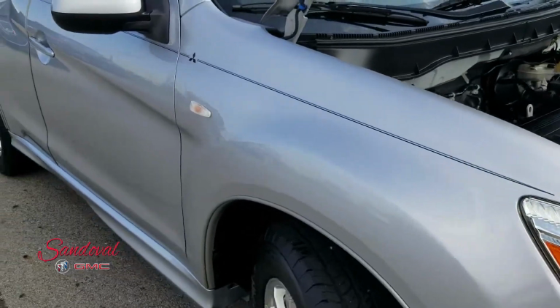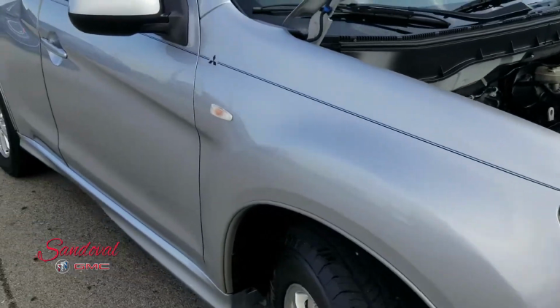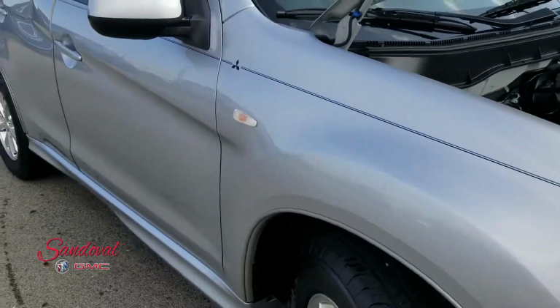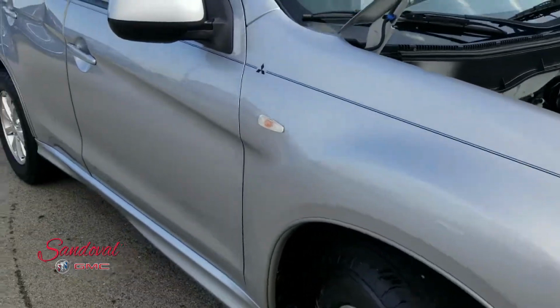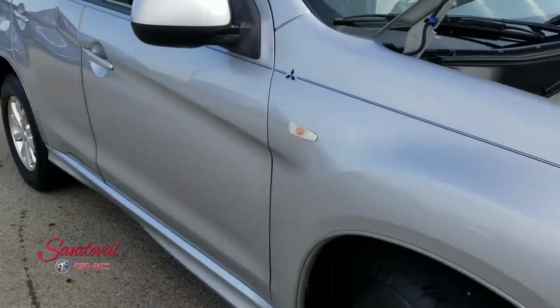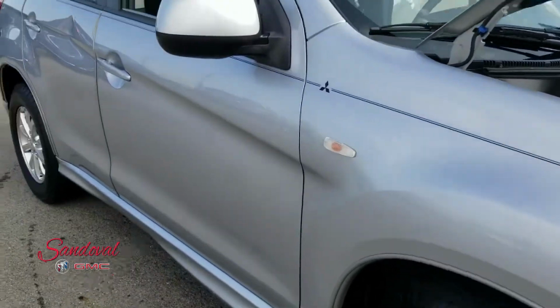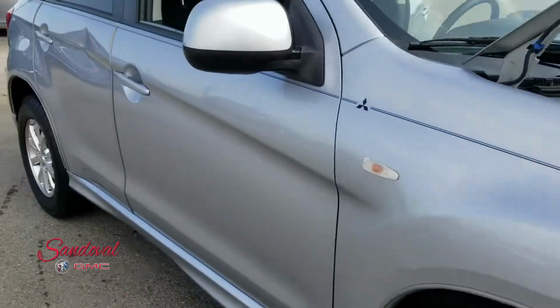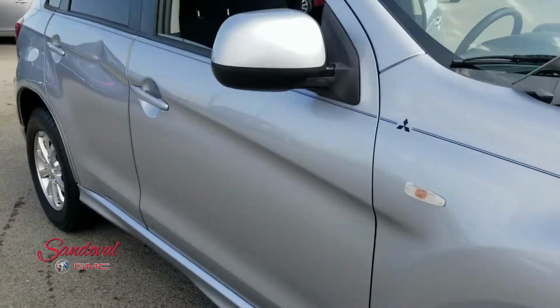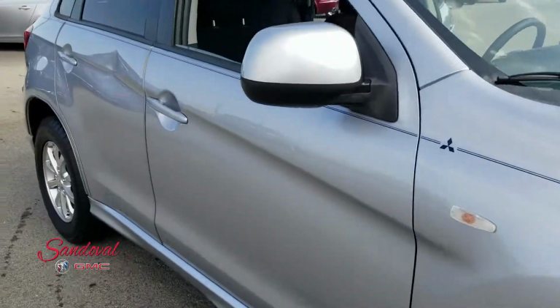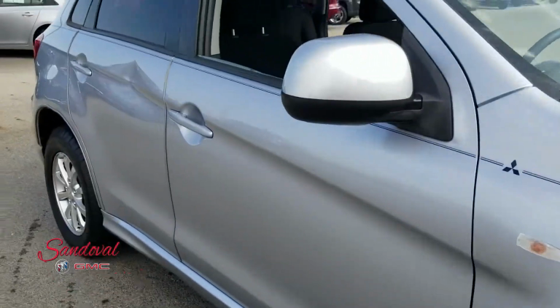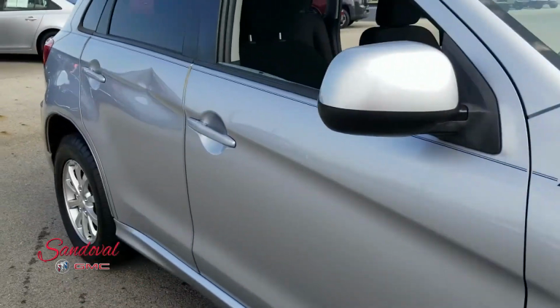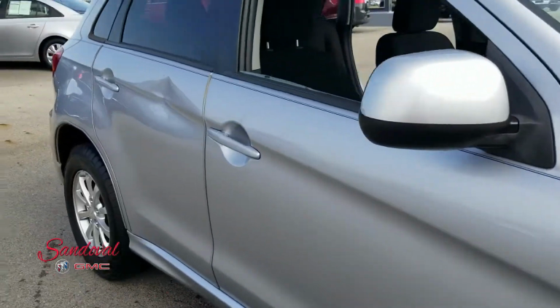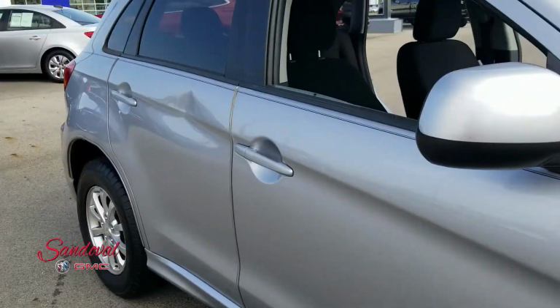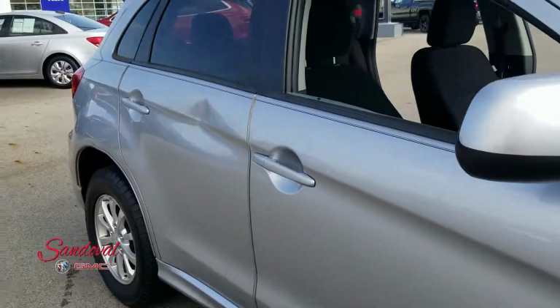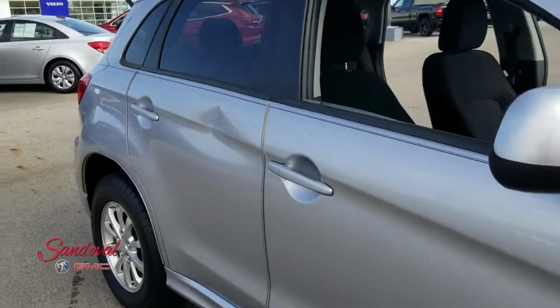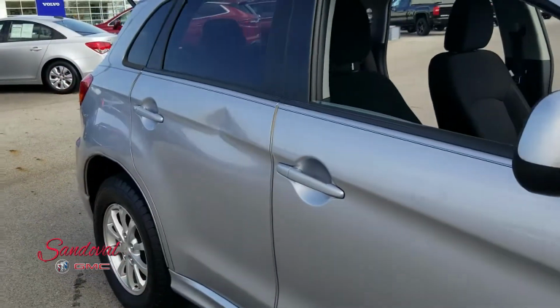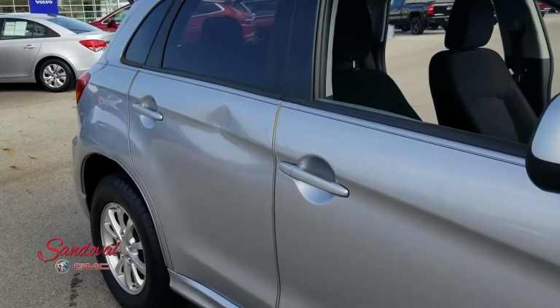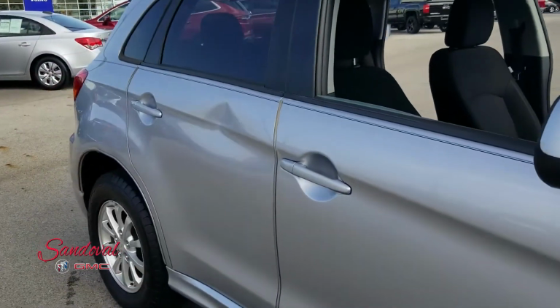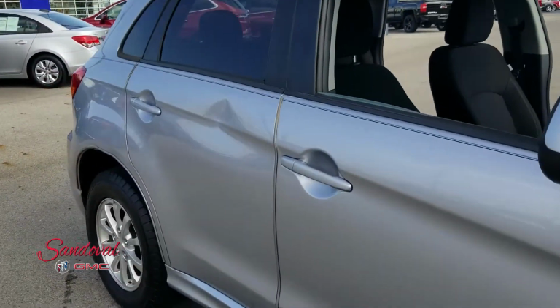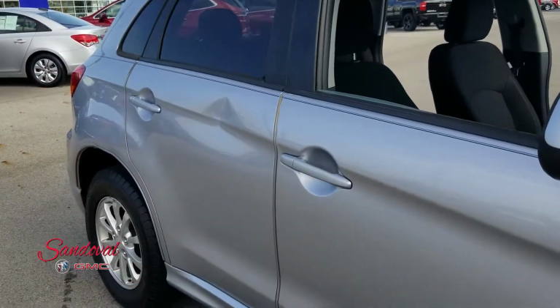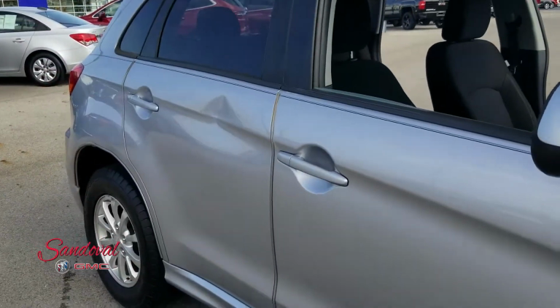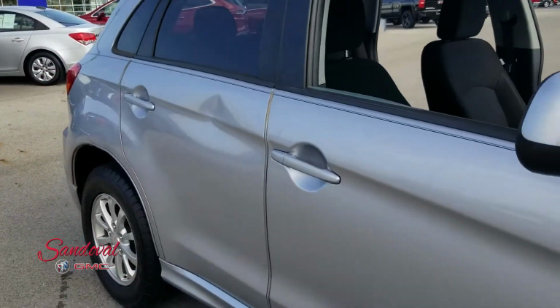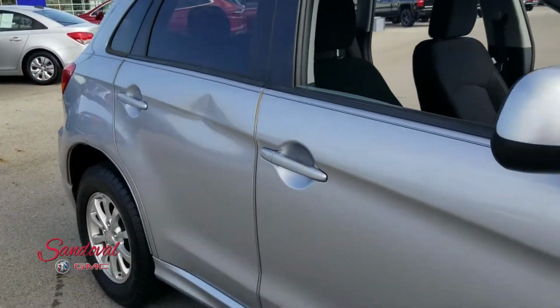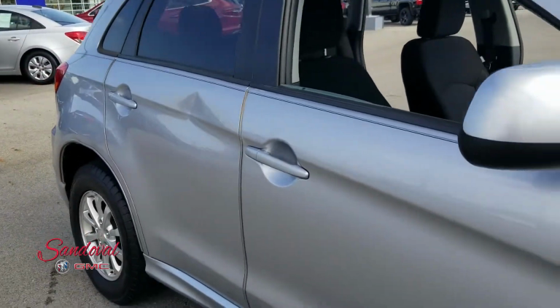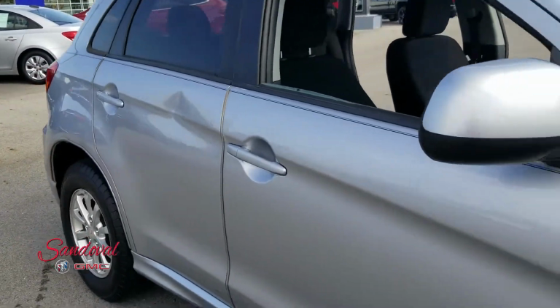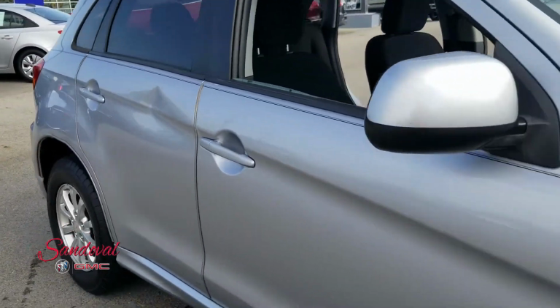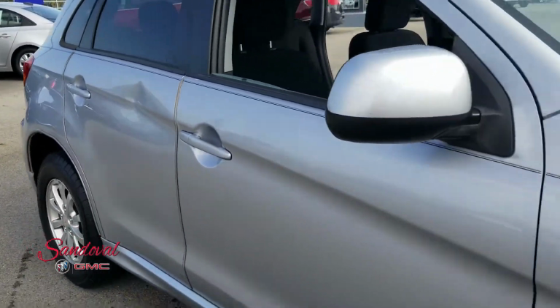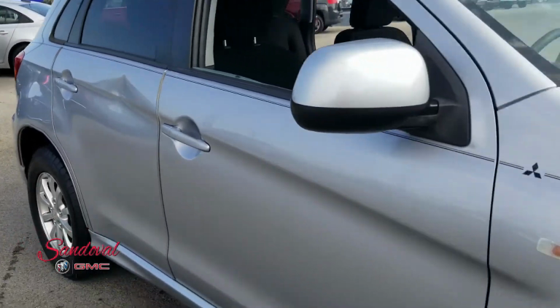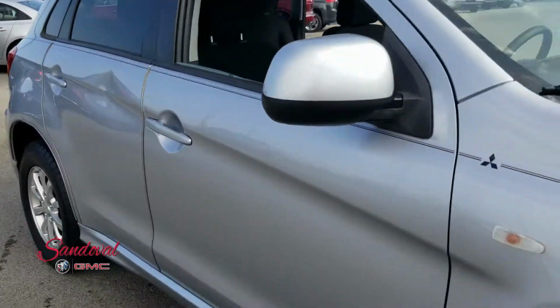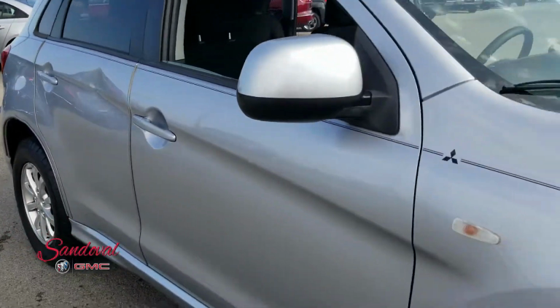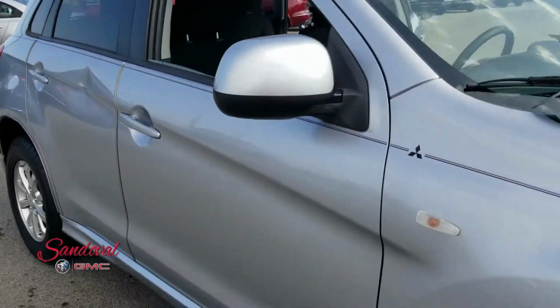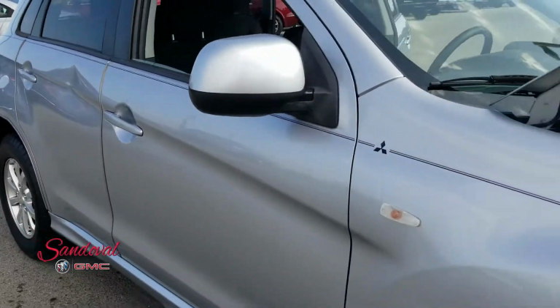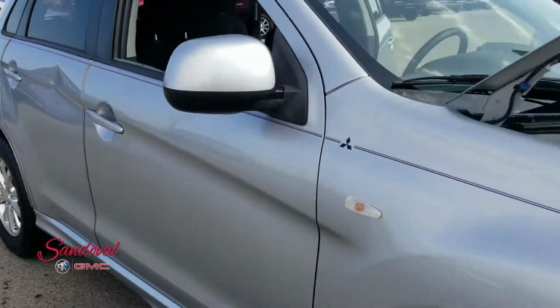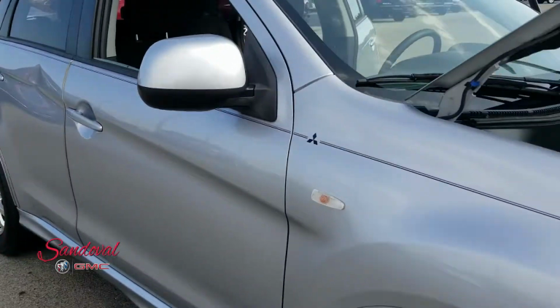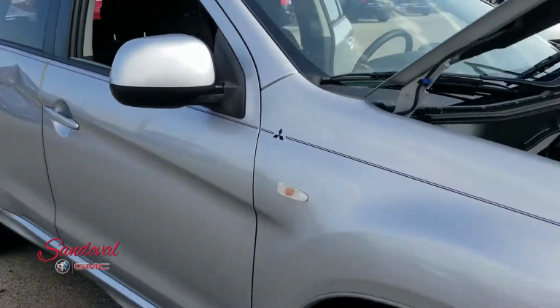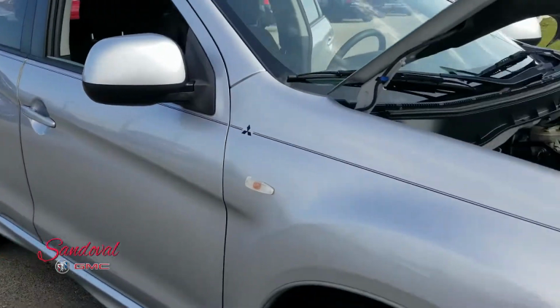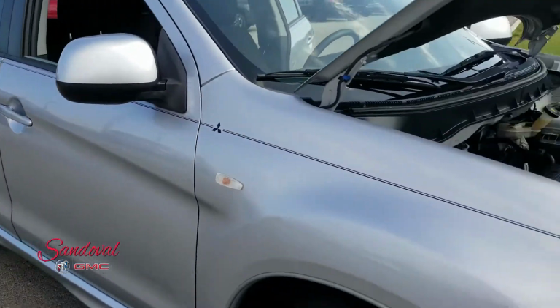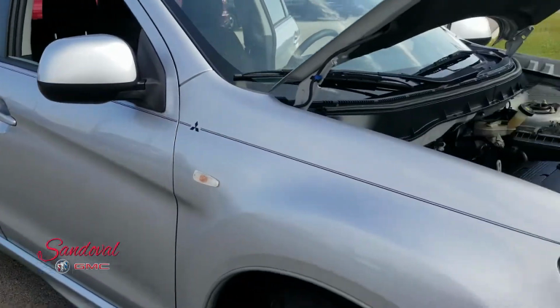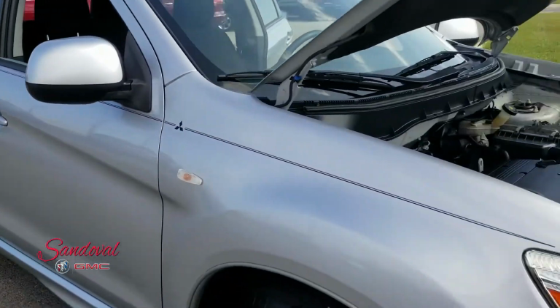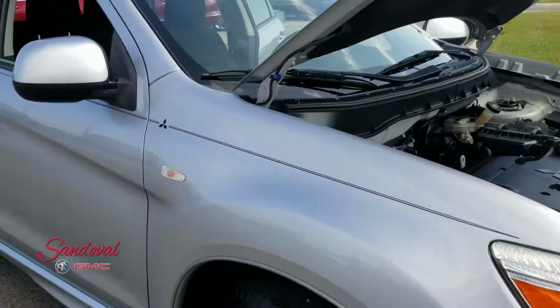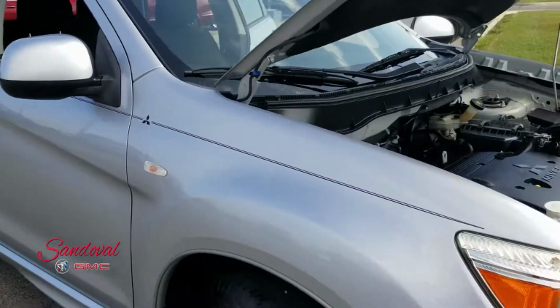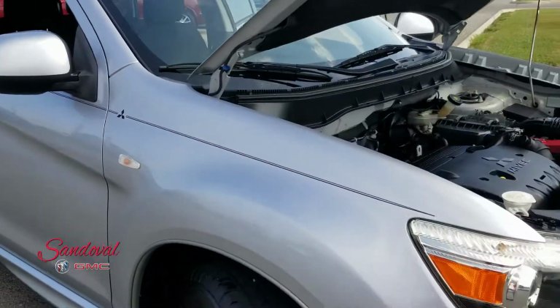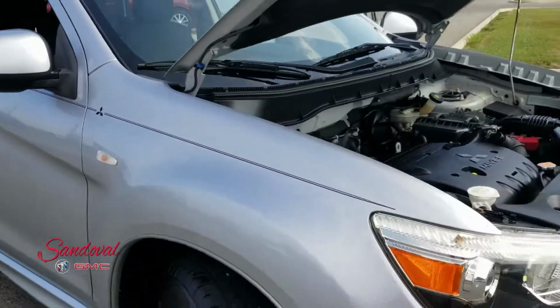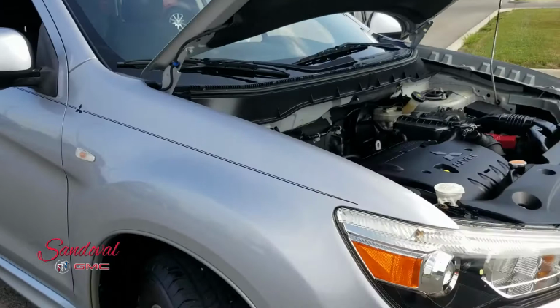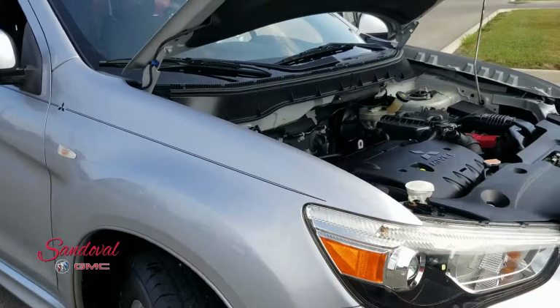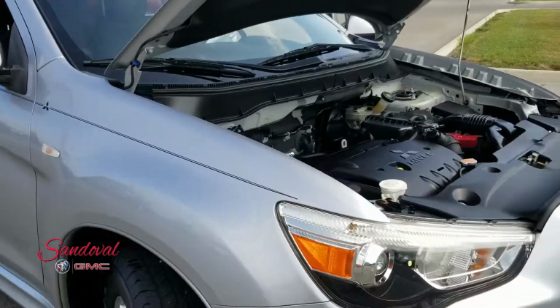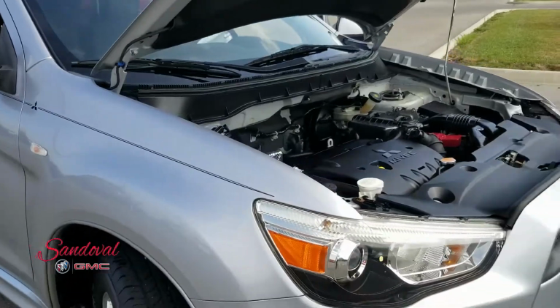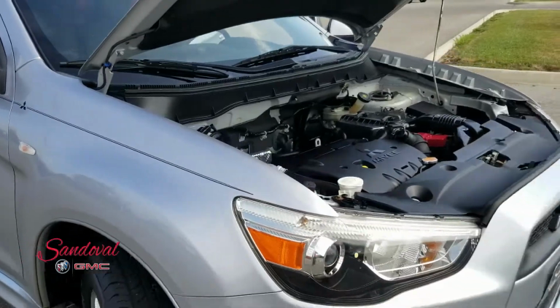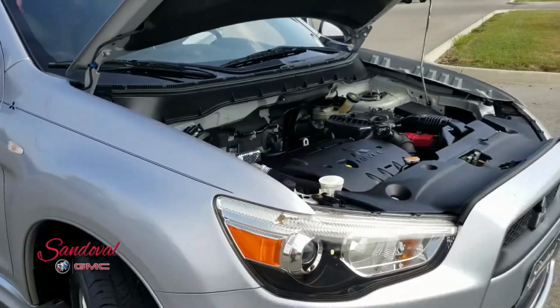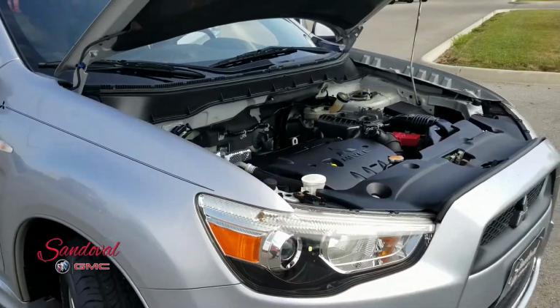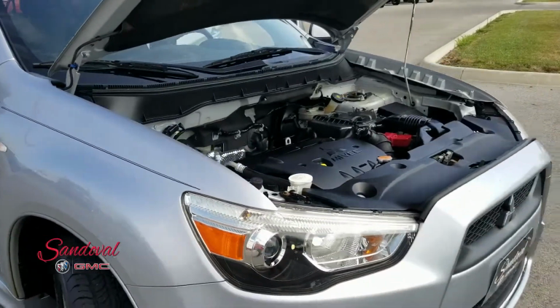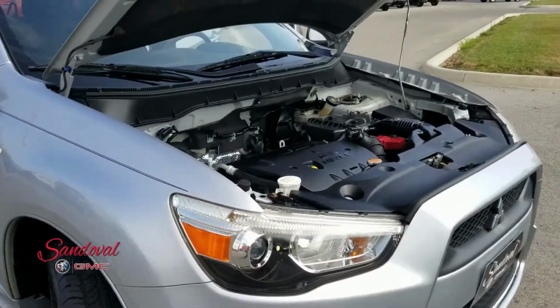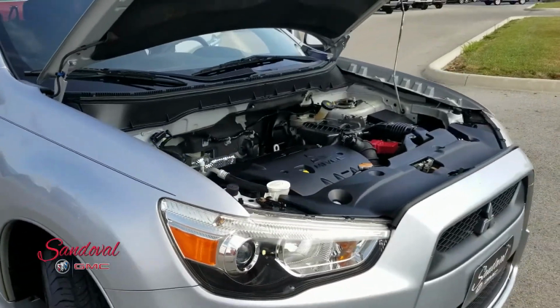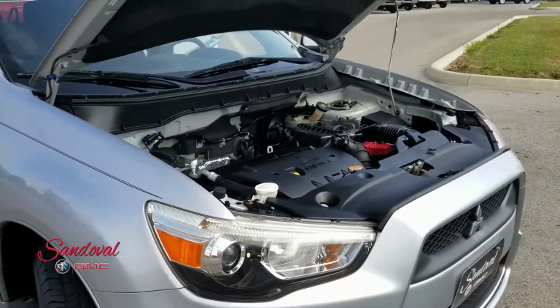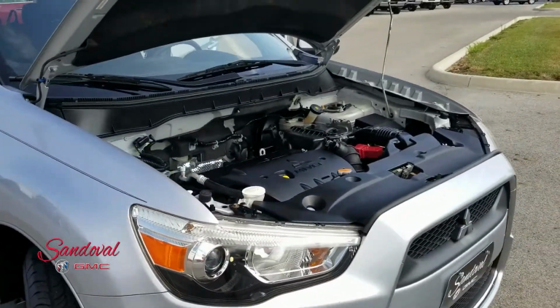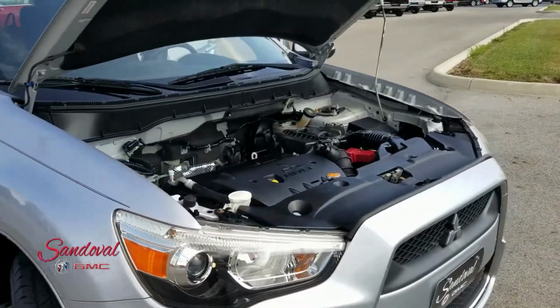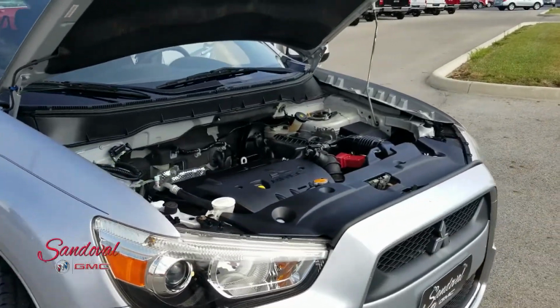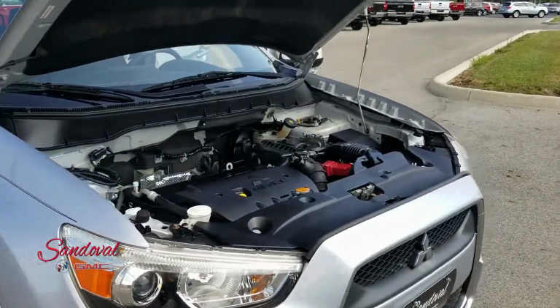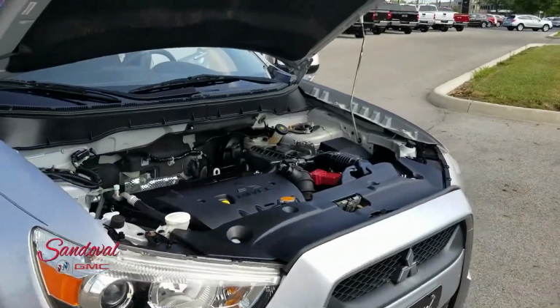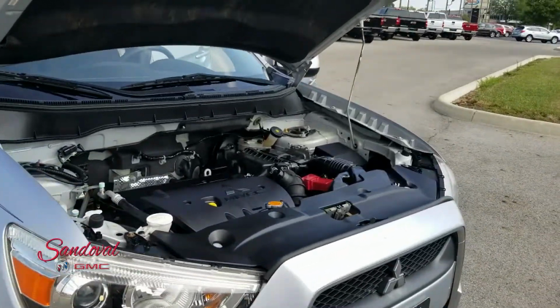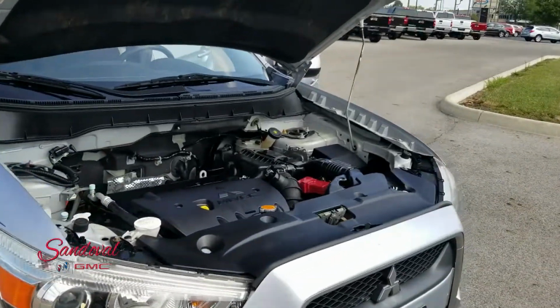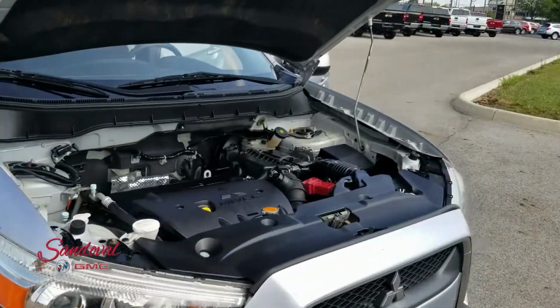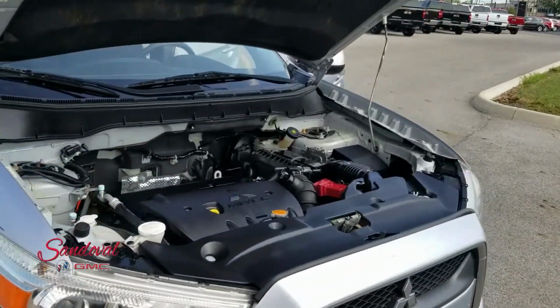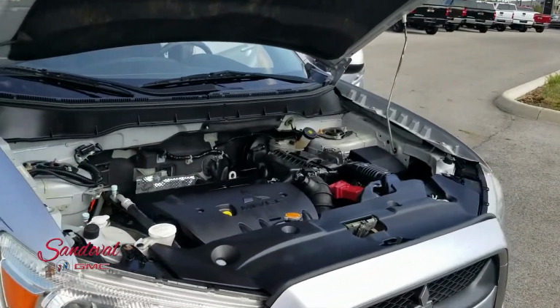One thing I do point out — there is a dent there, but we take that into consideration when we price this vehicle, so you get the best price.